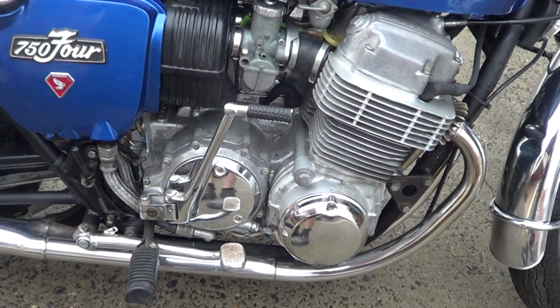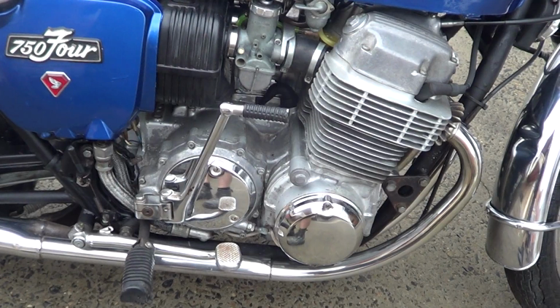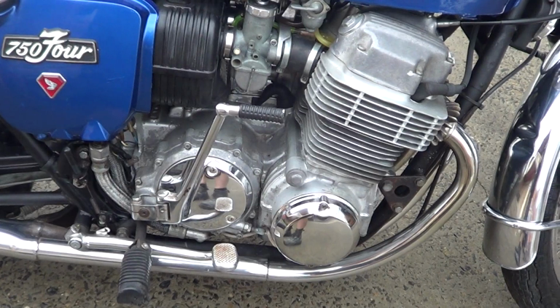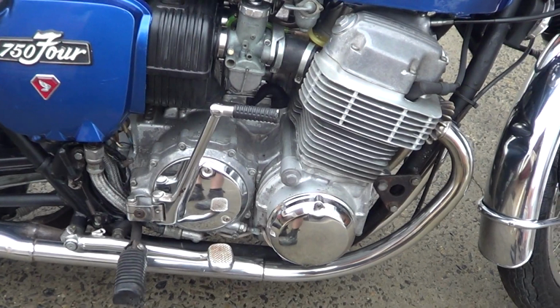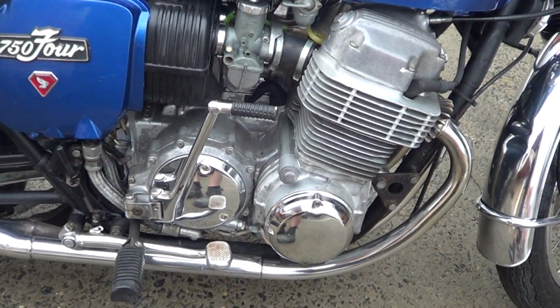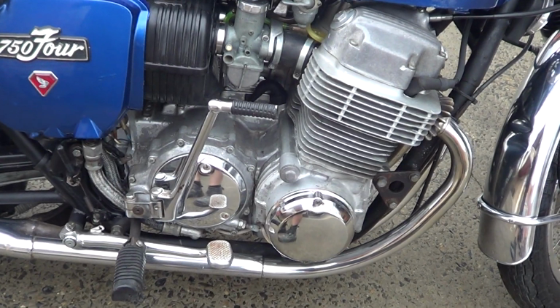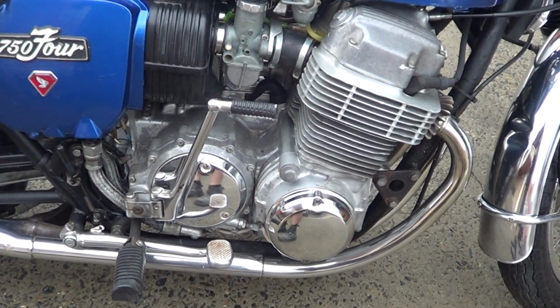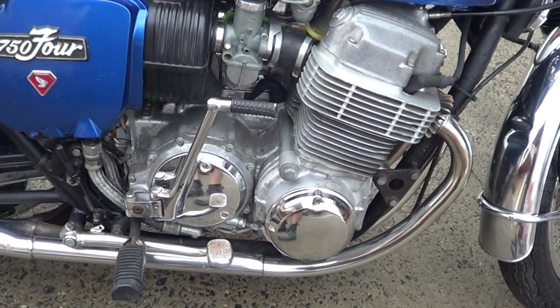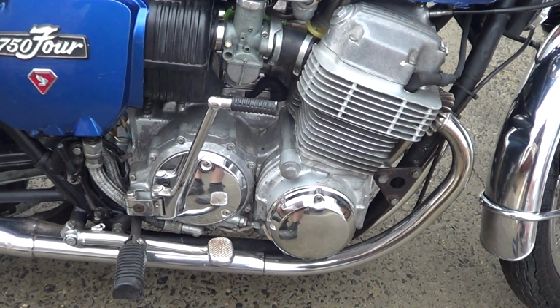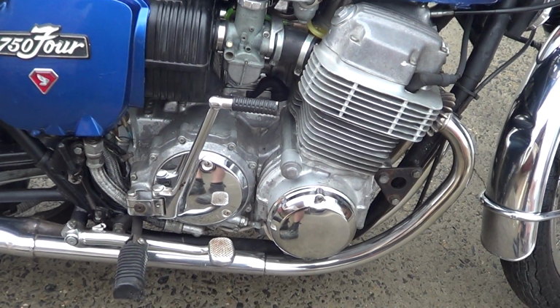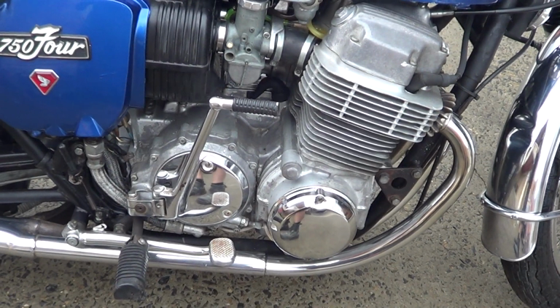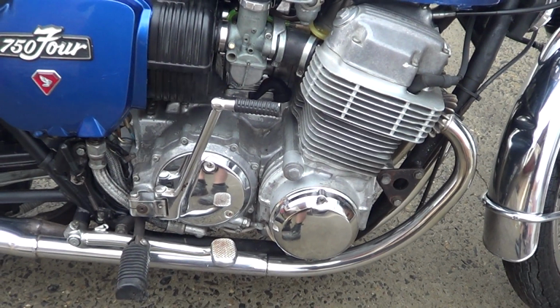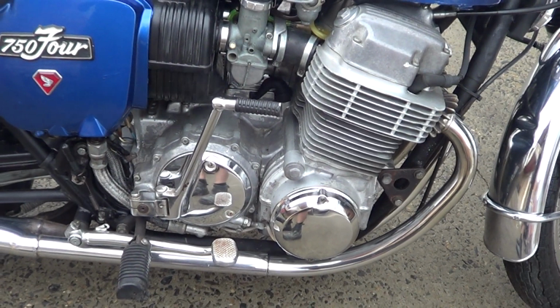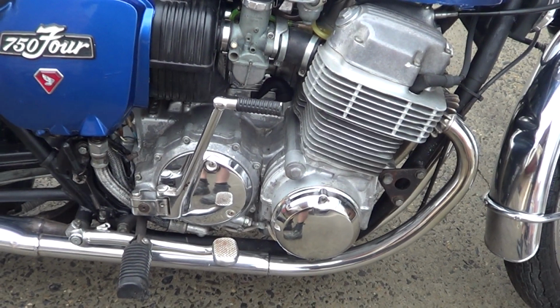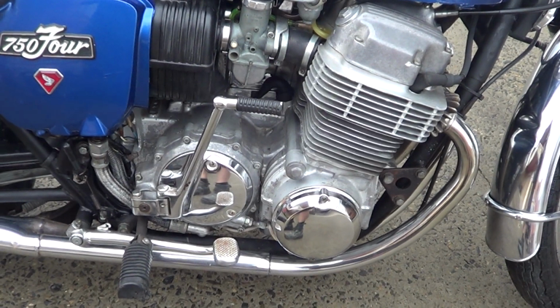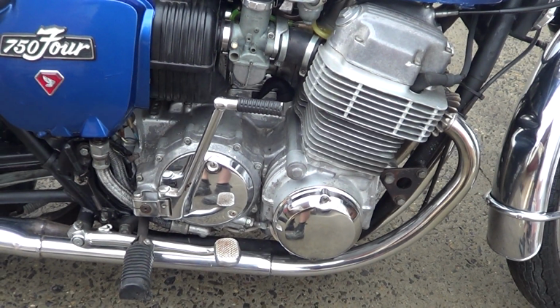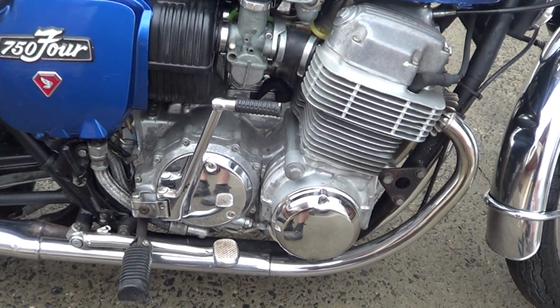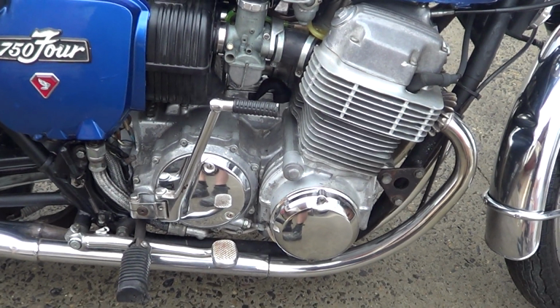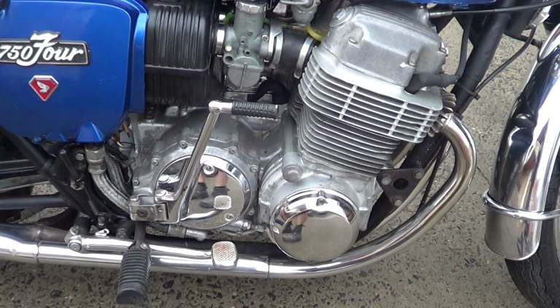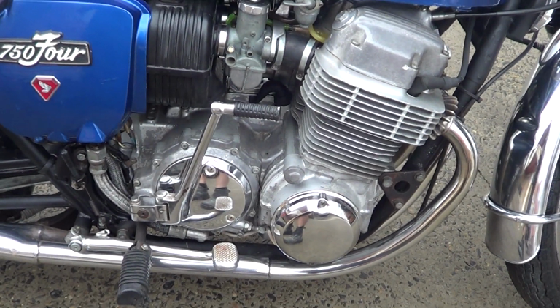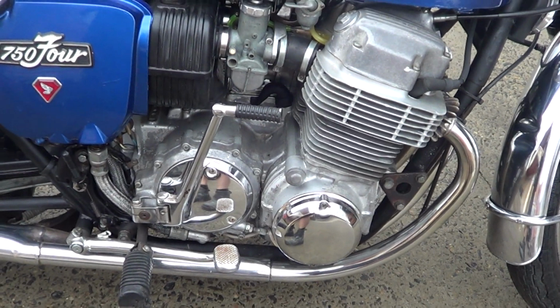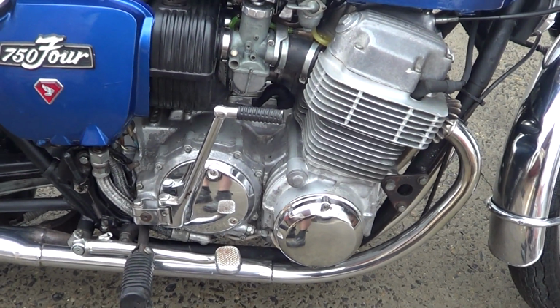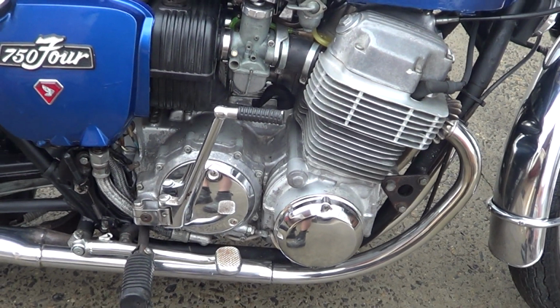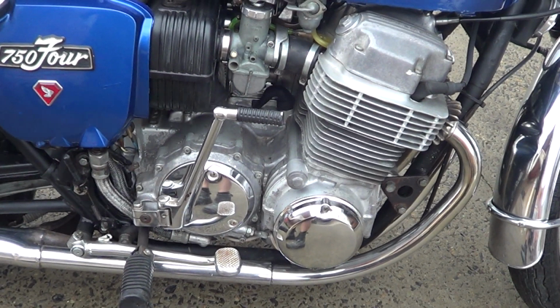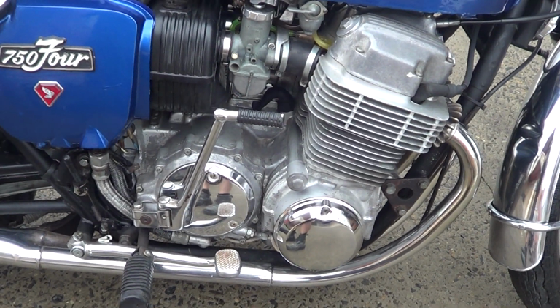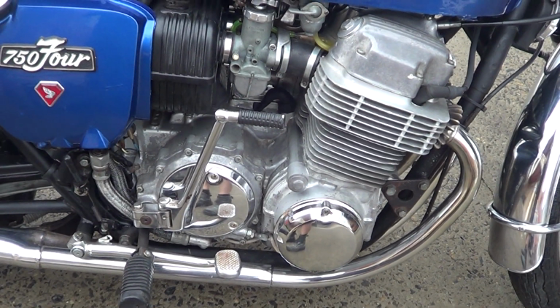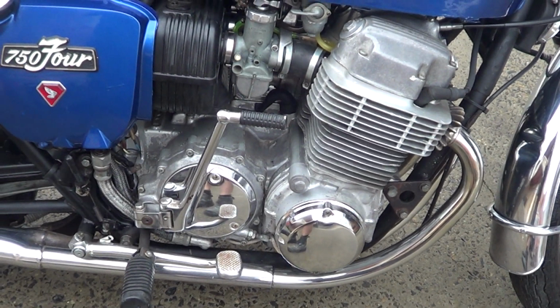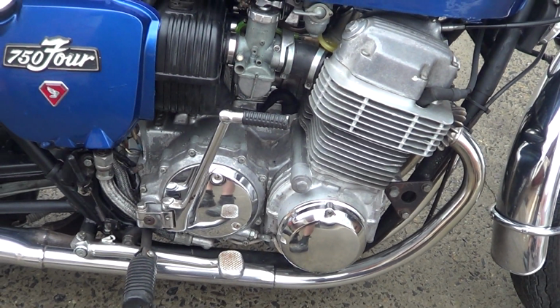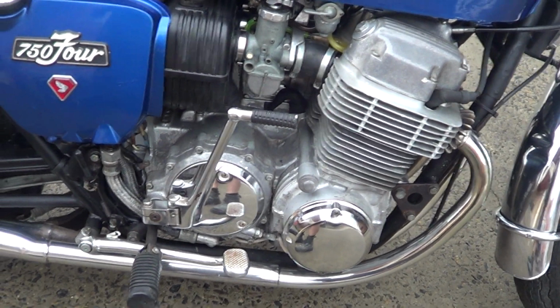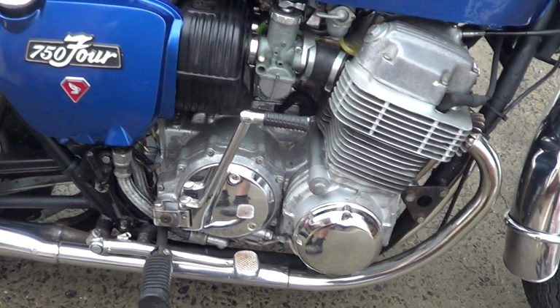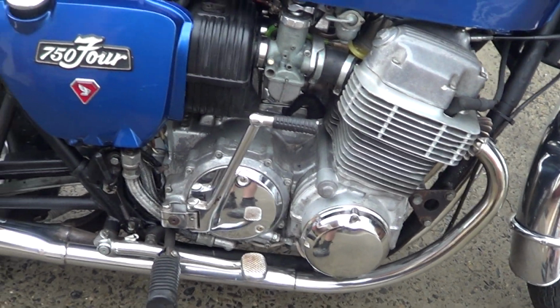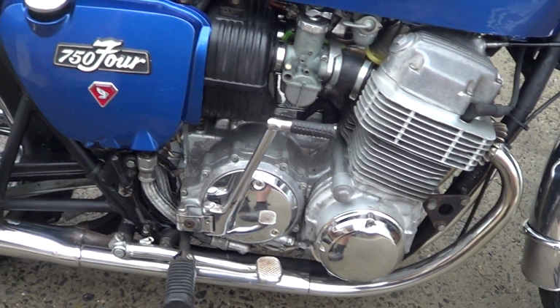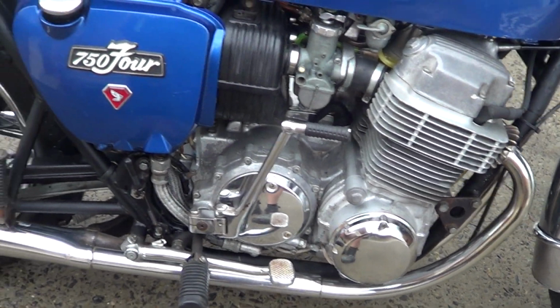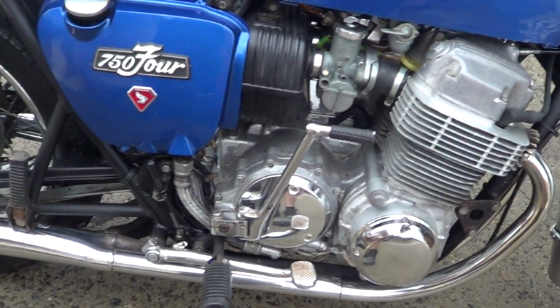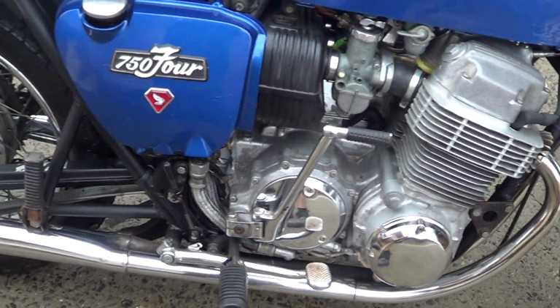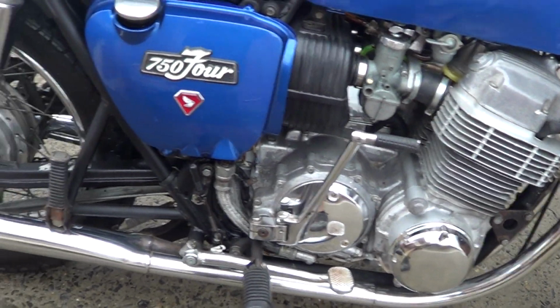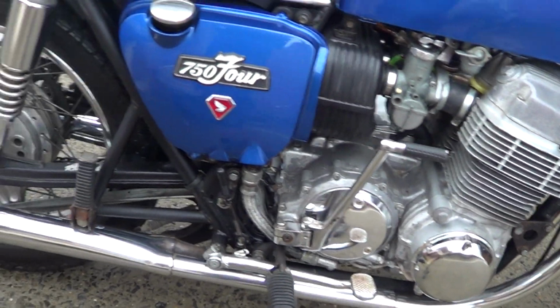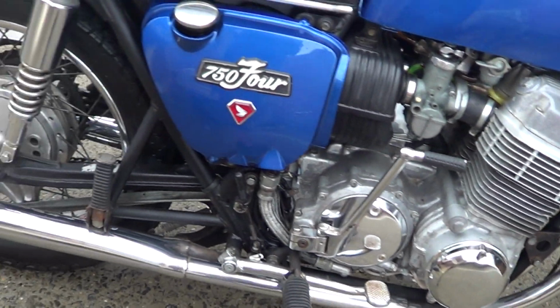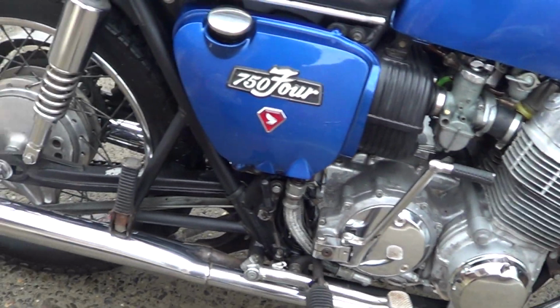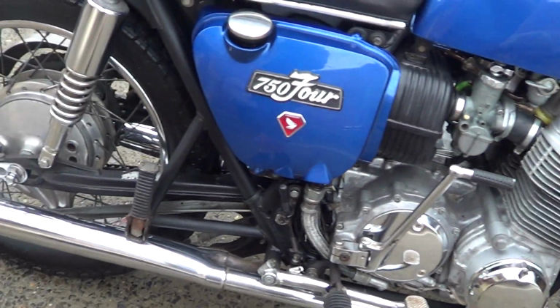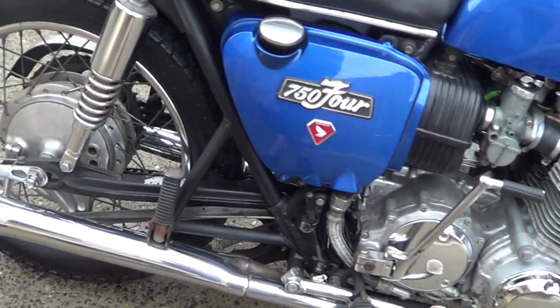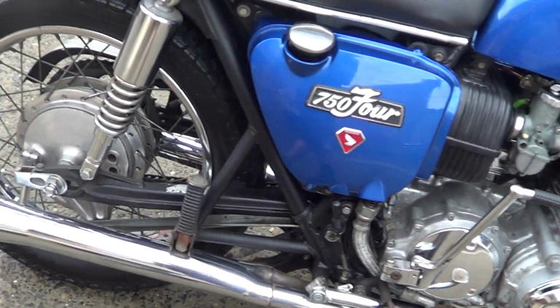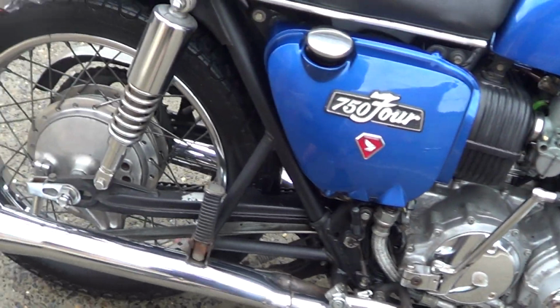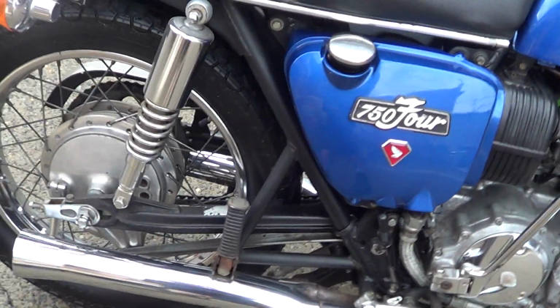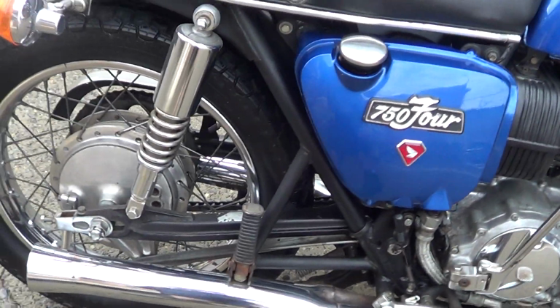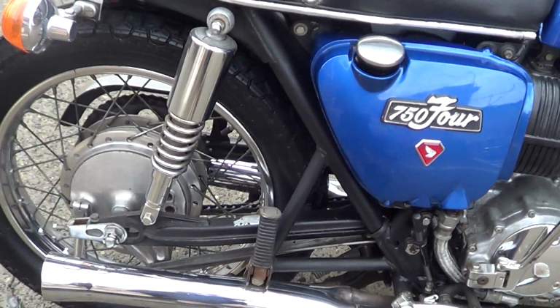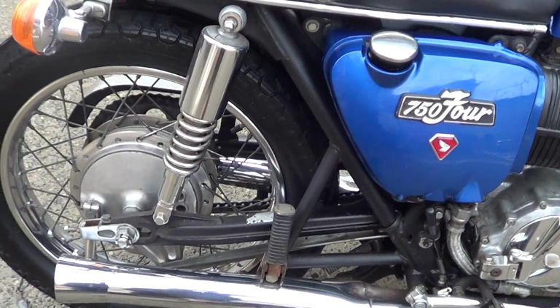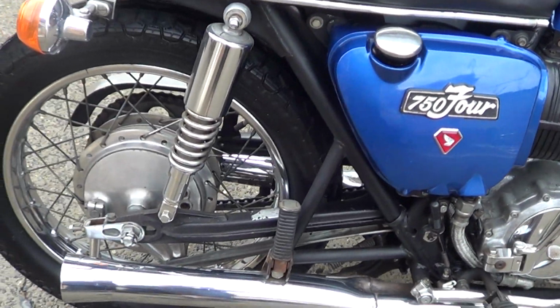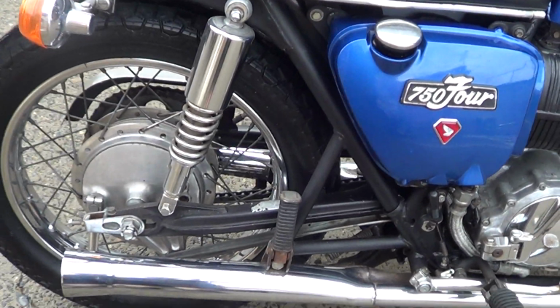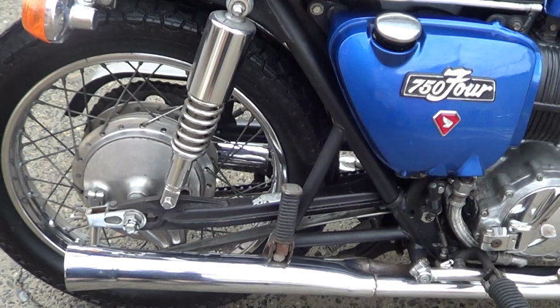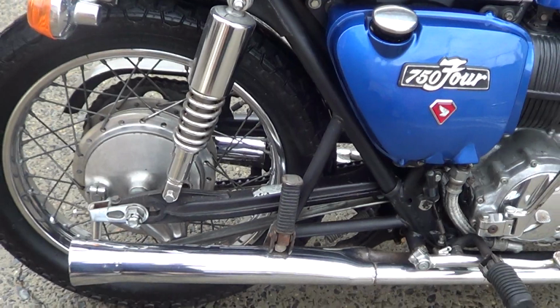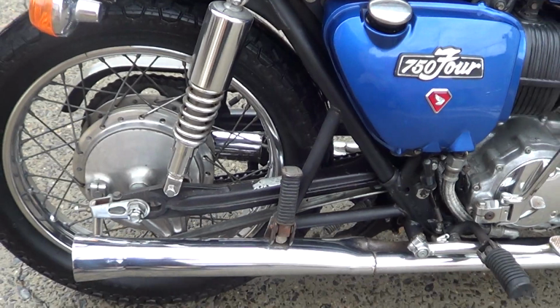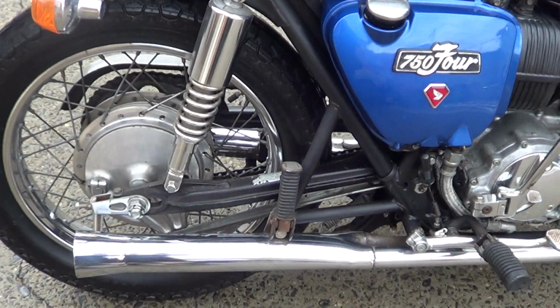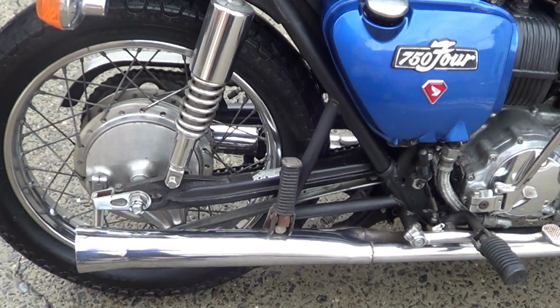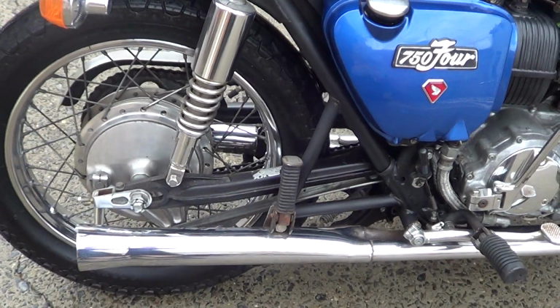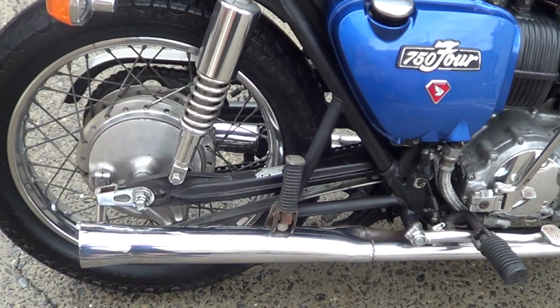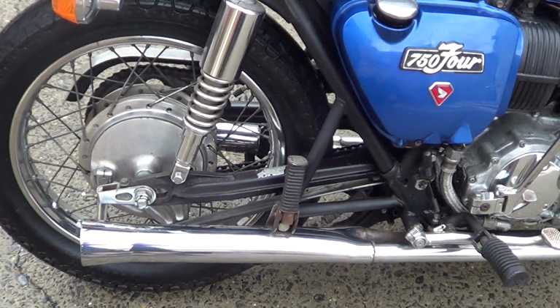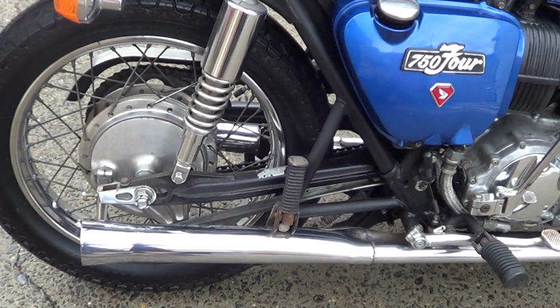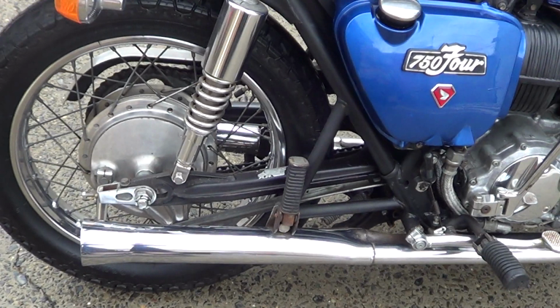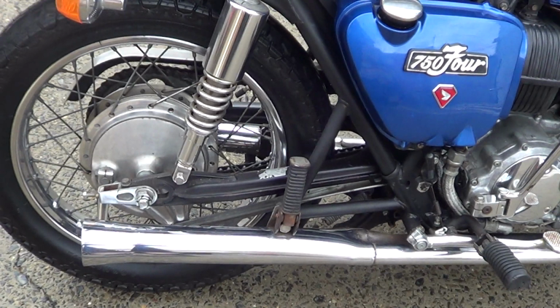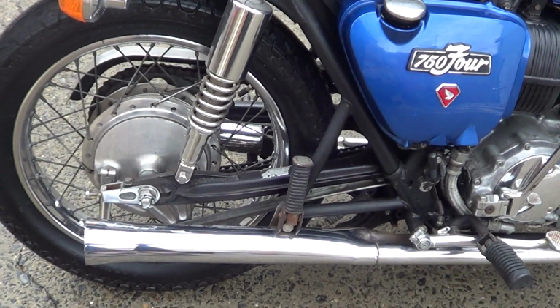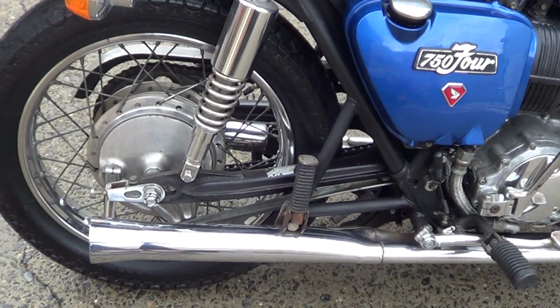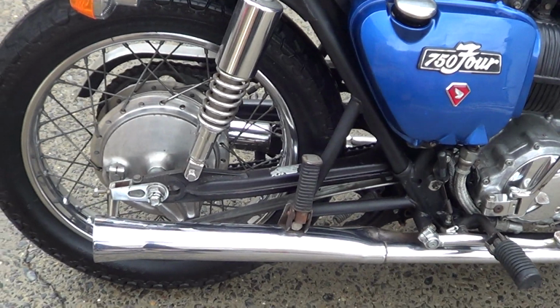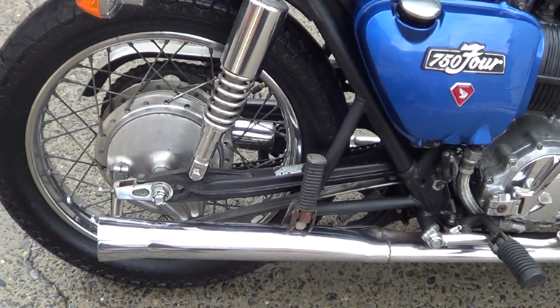The carbs are off and I'll just clean them and put new fuel lines on it. New brake pads in the front, new shoes in the back.